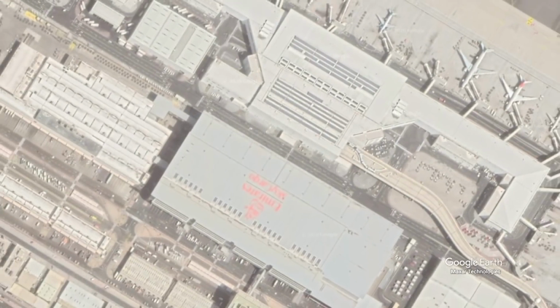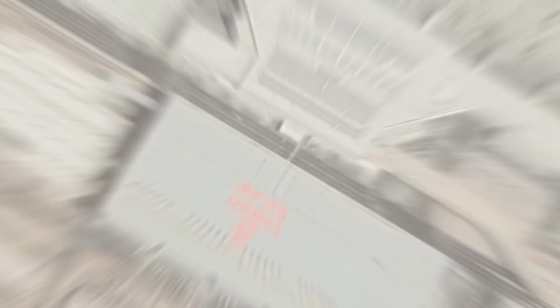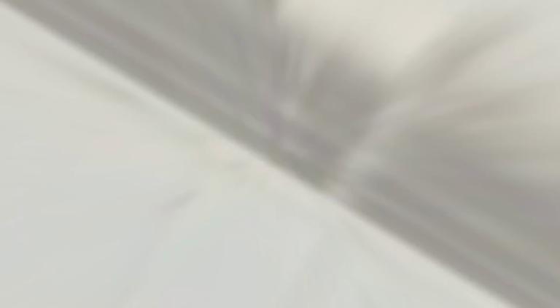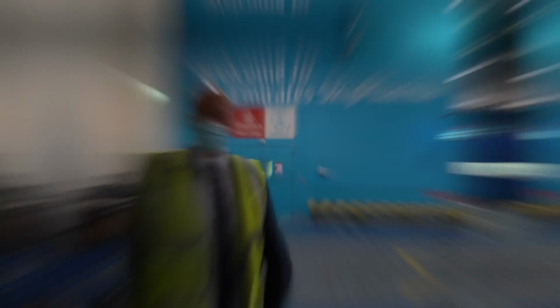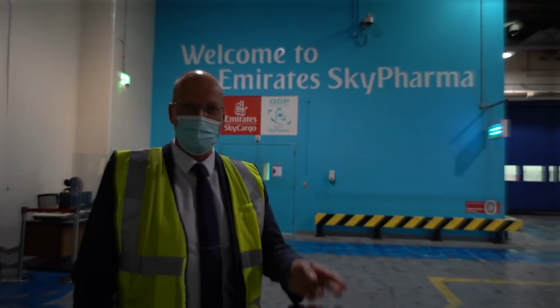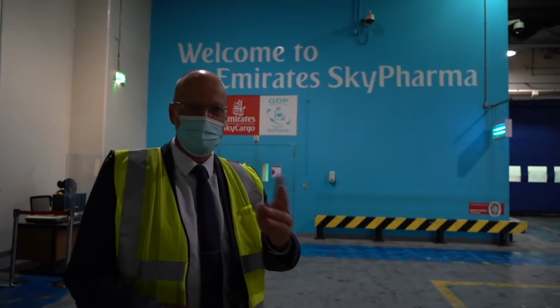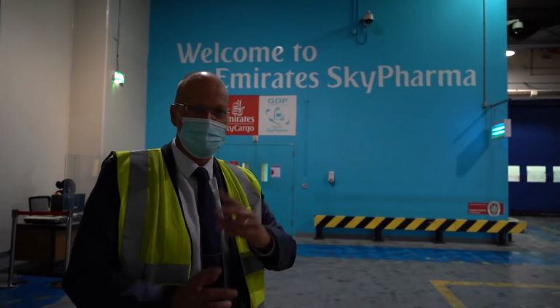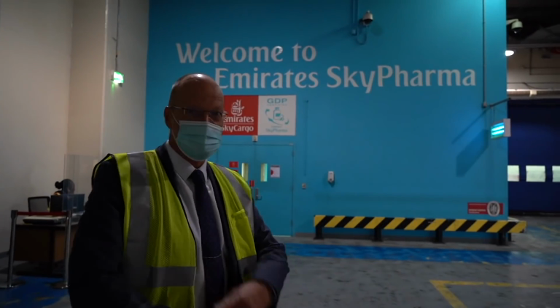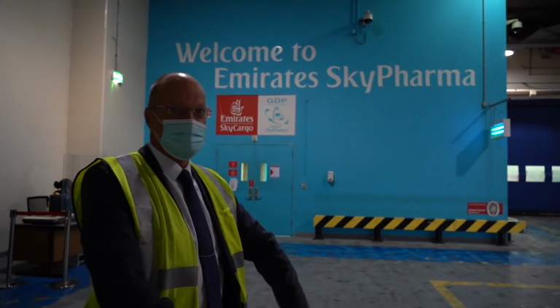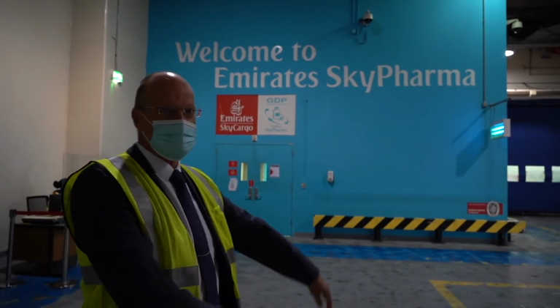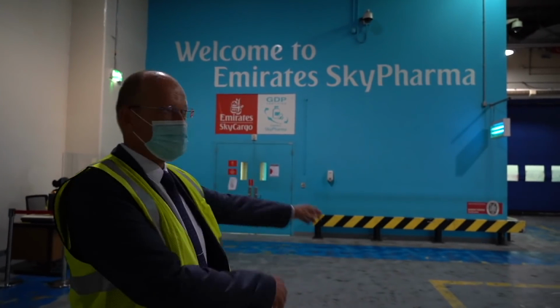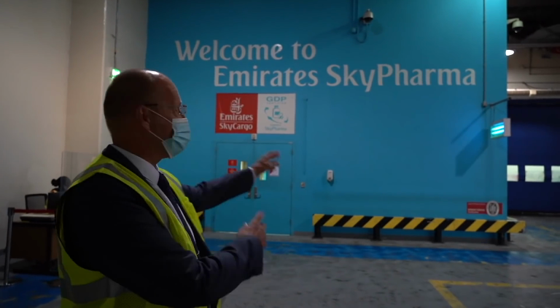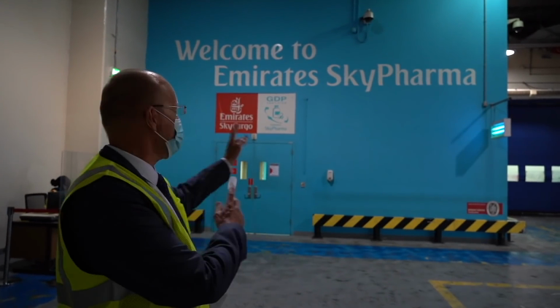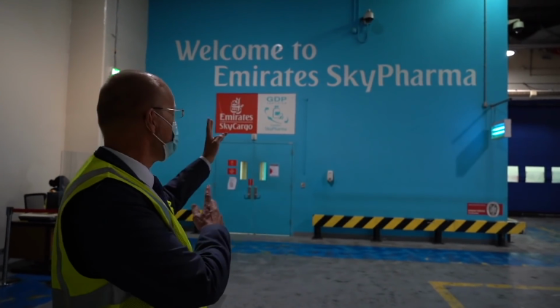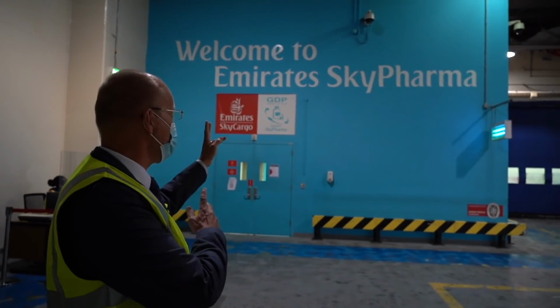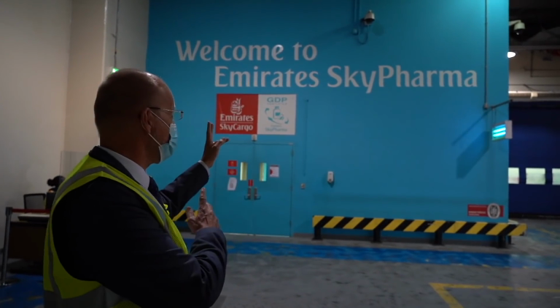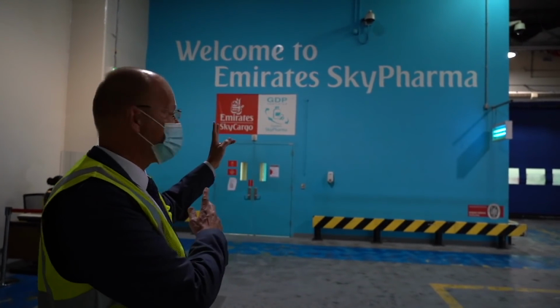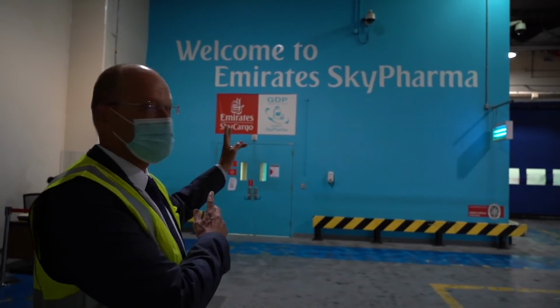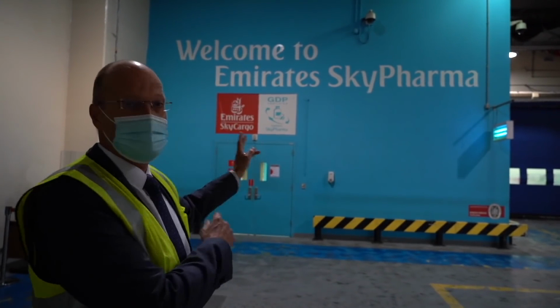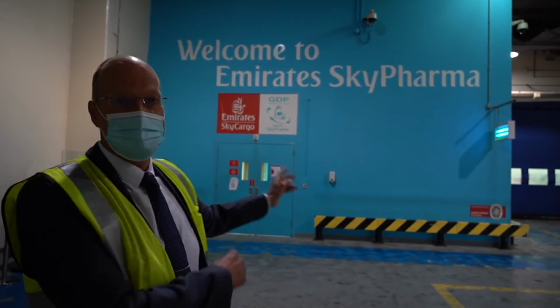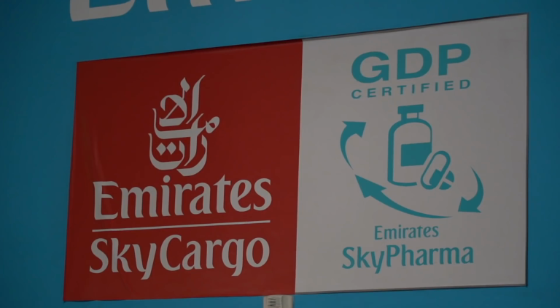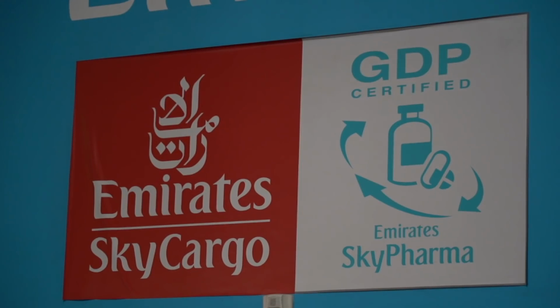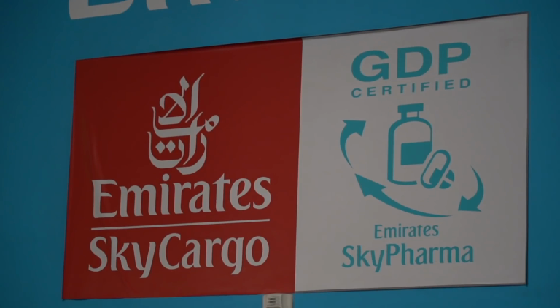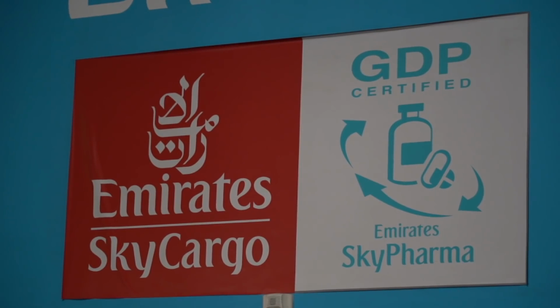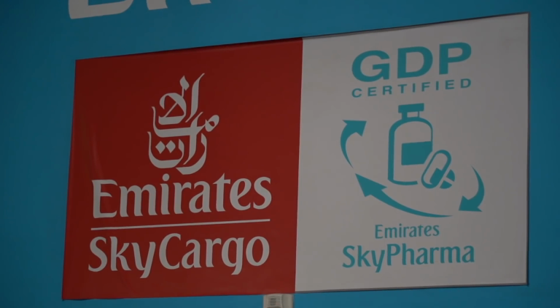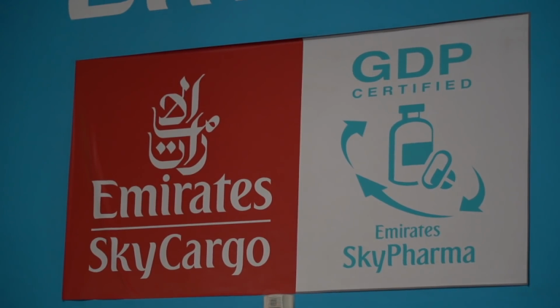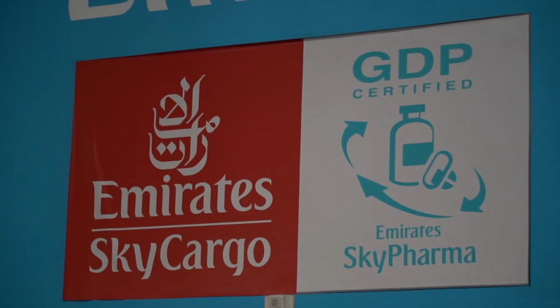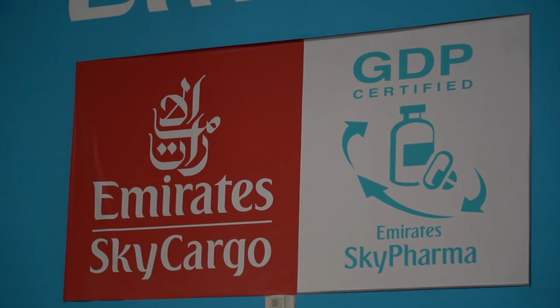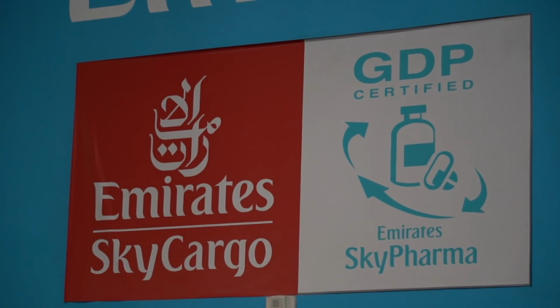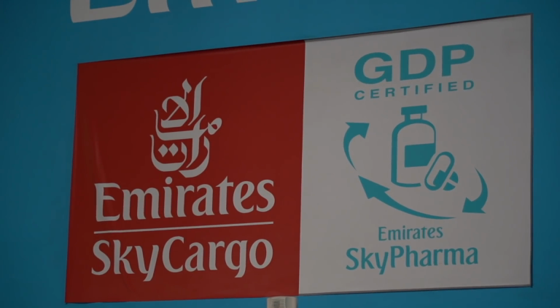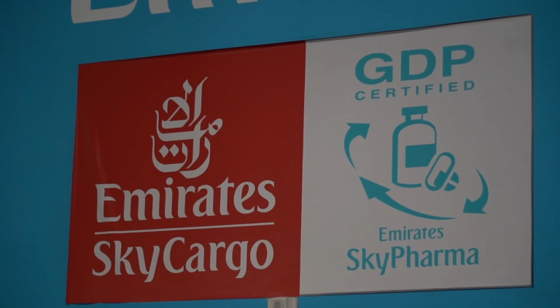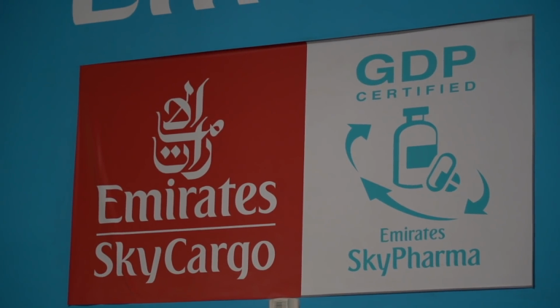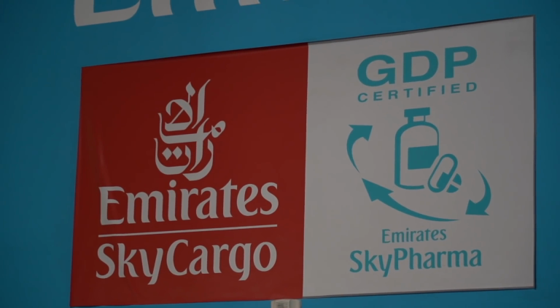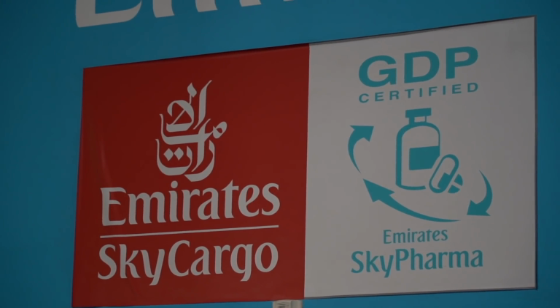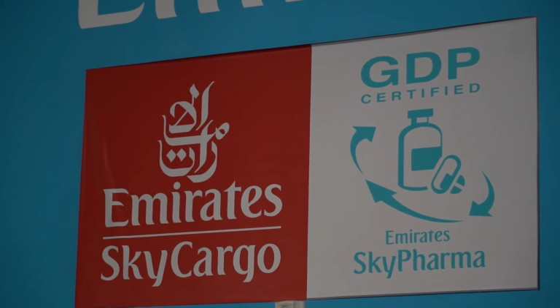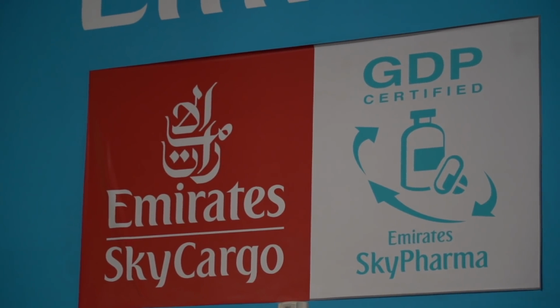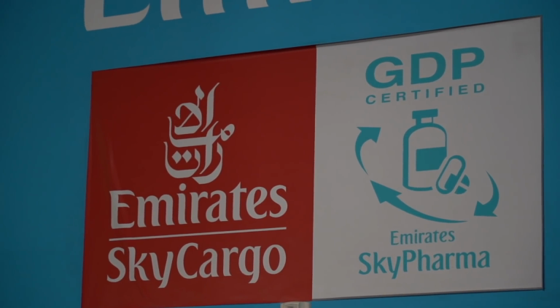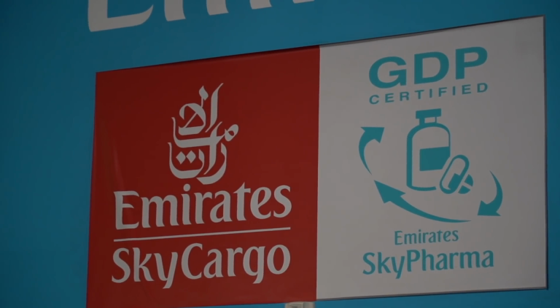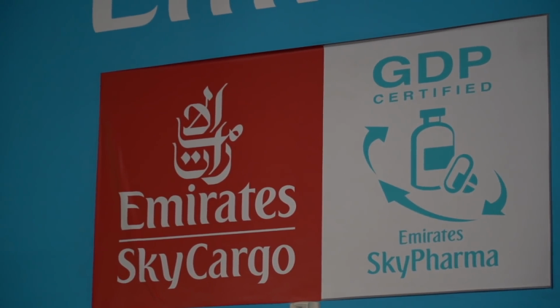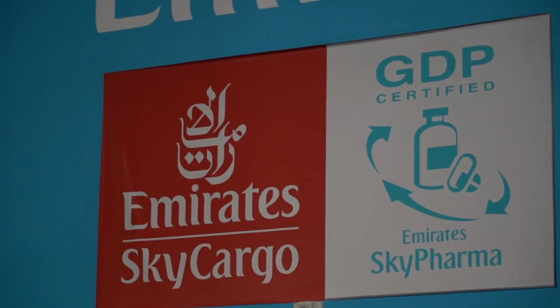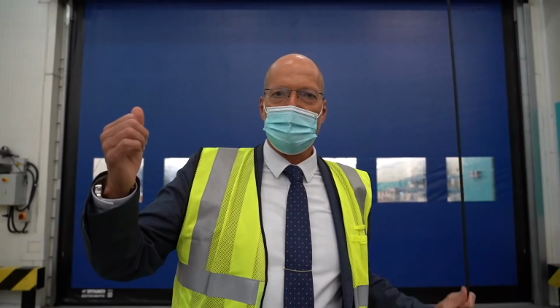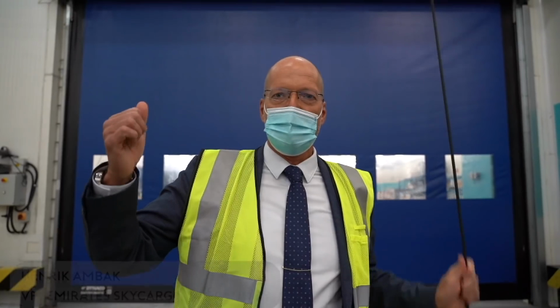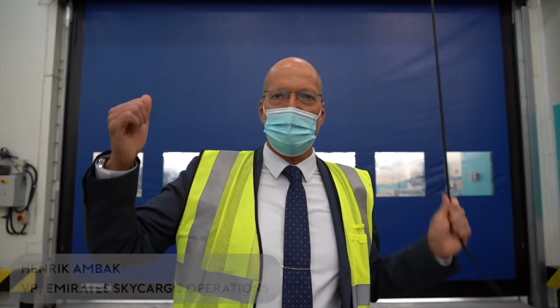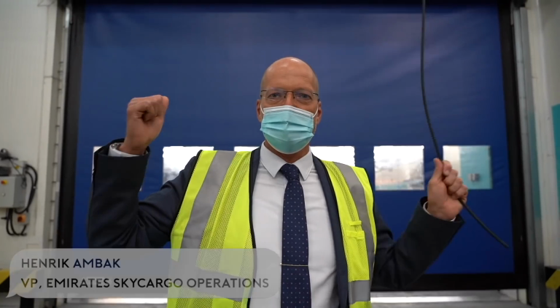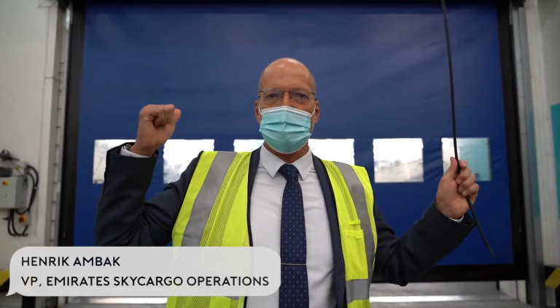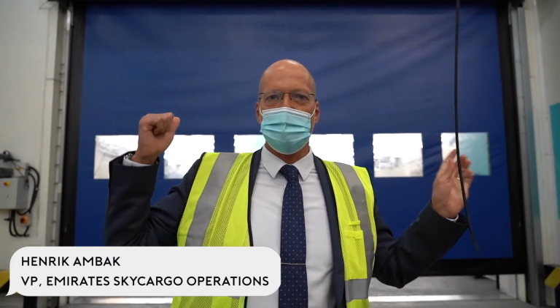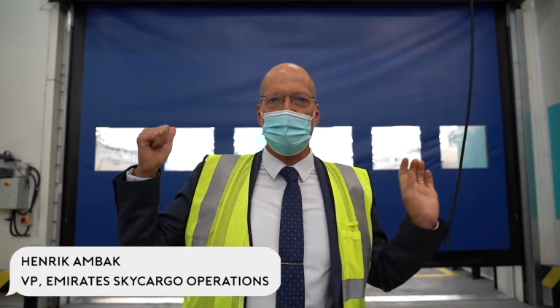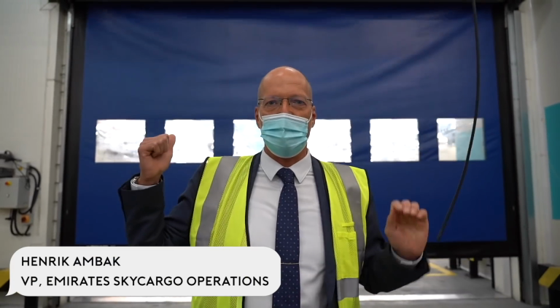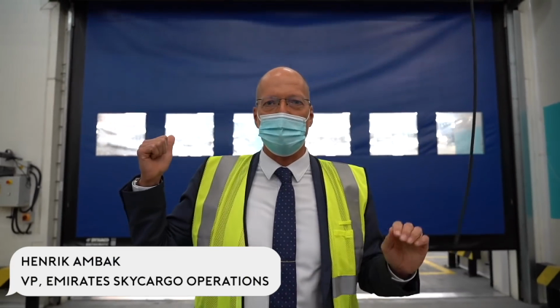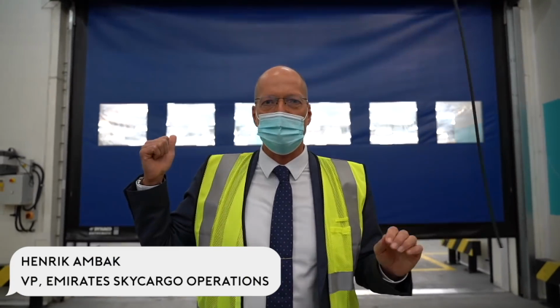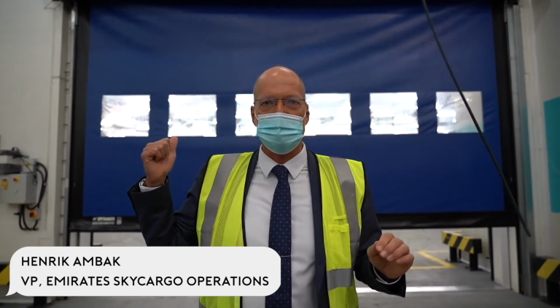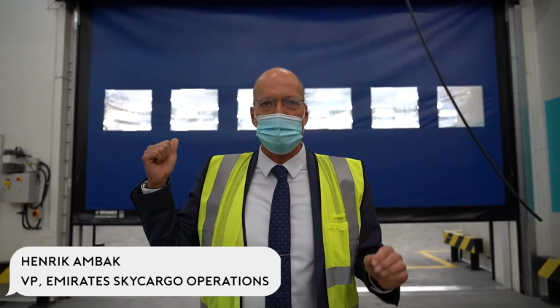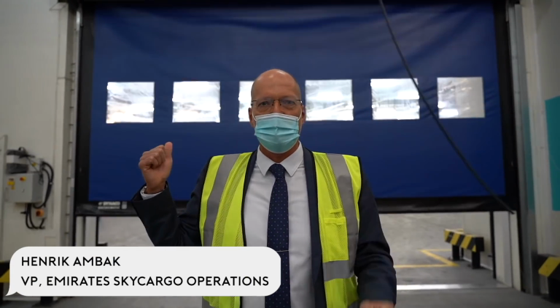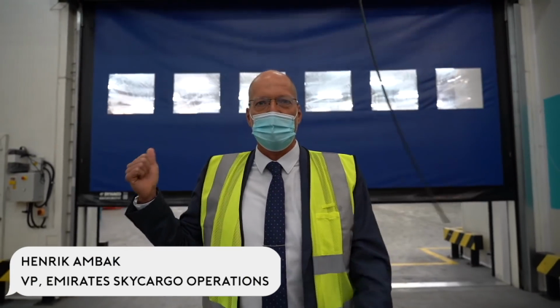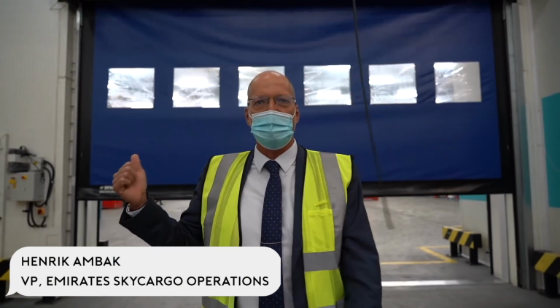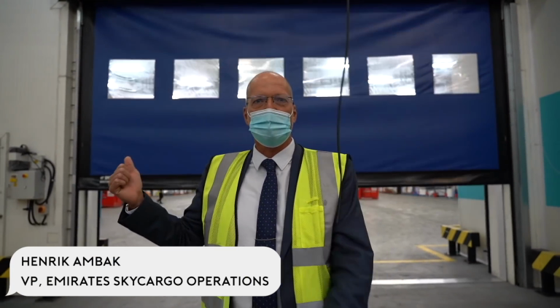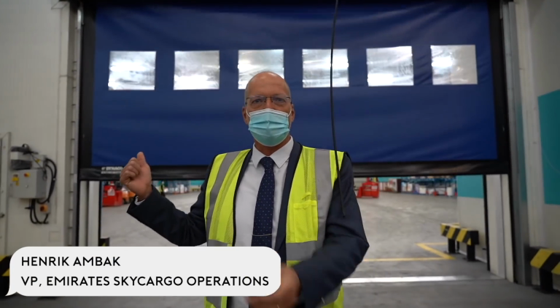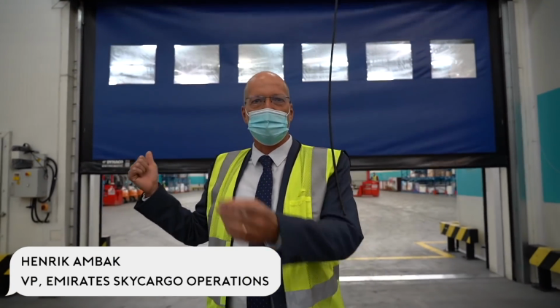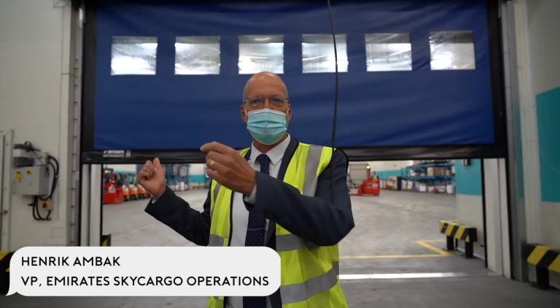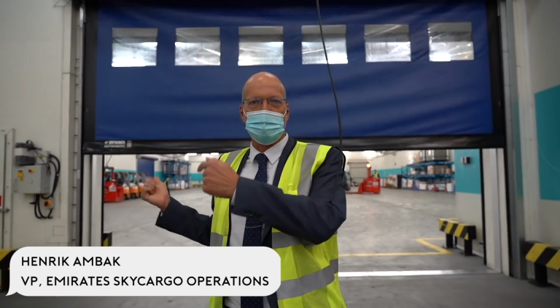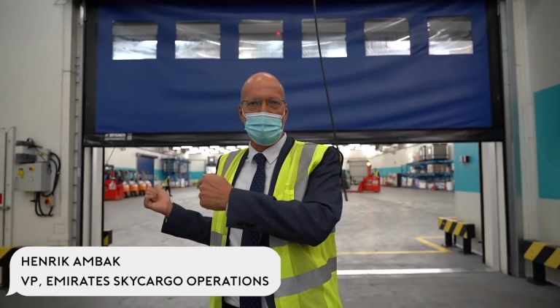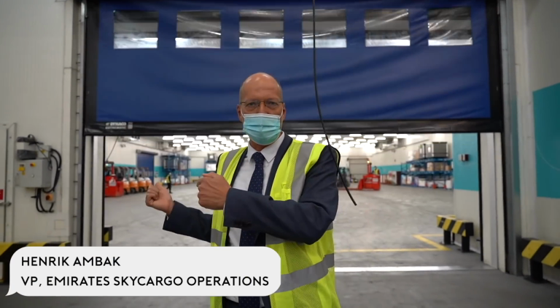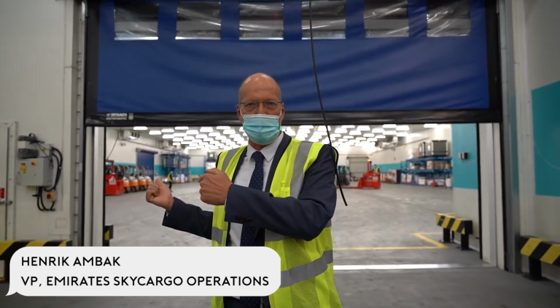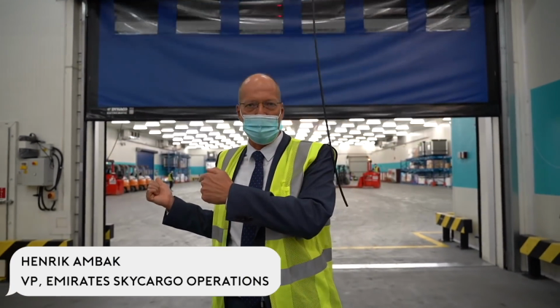Welcome to Sky Pharma — something you probably haven't seen before. We'll see what happens in the controlled area.